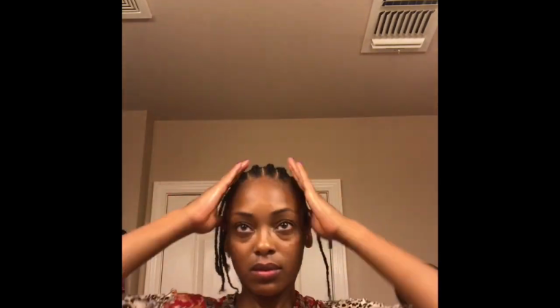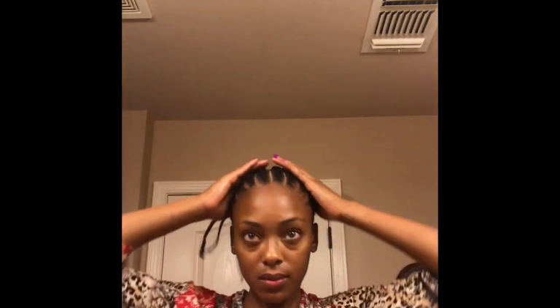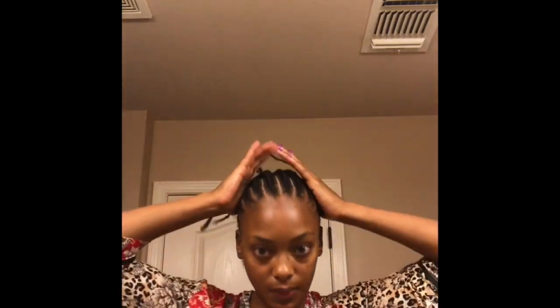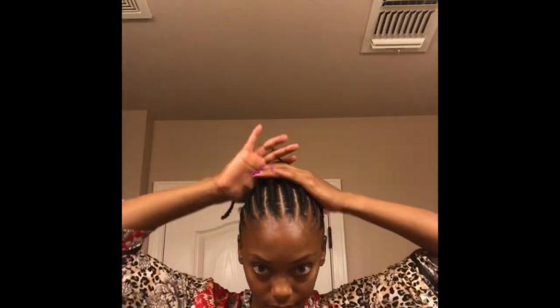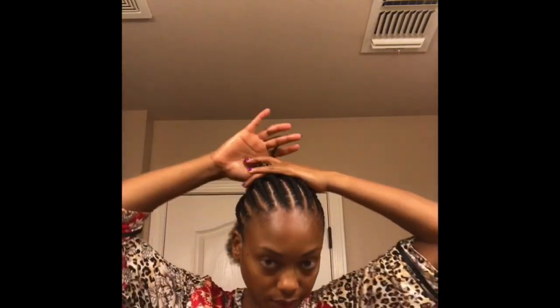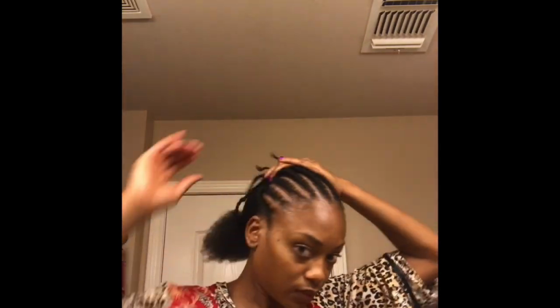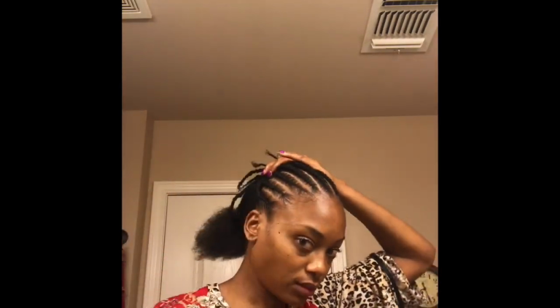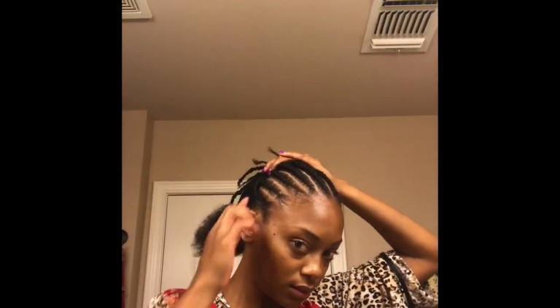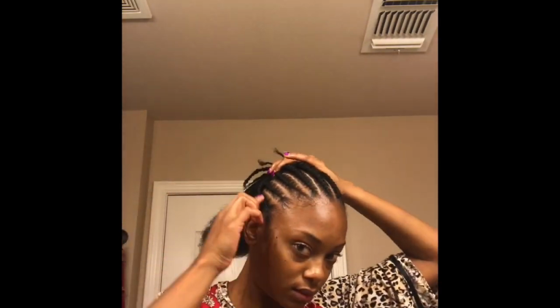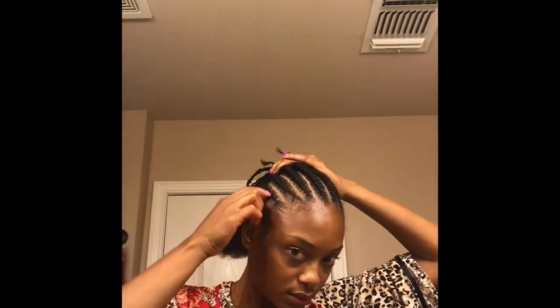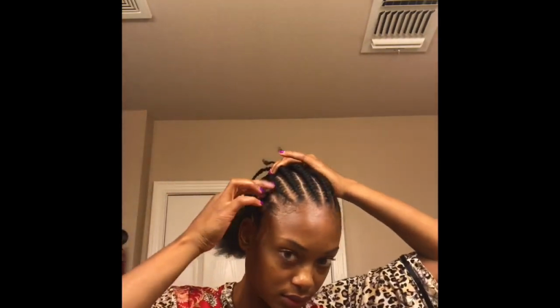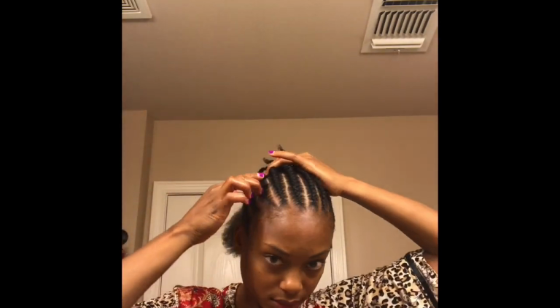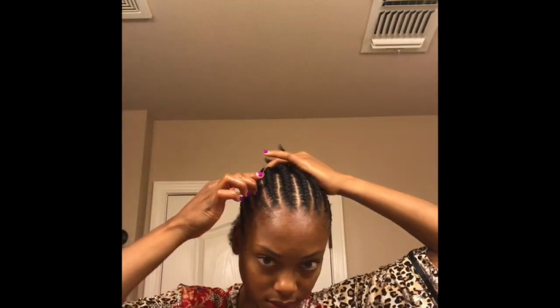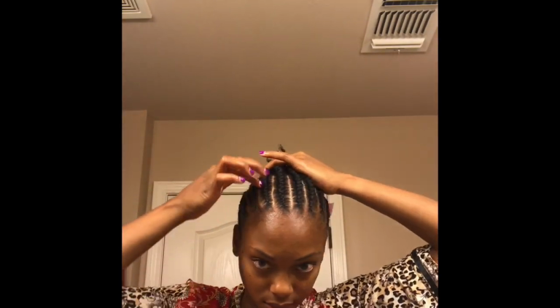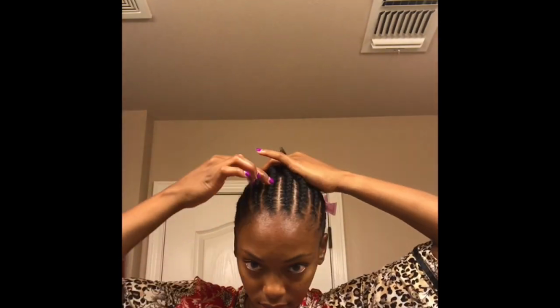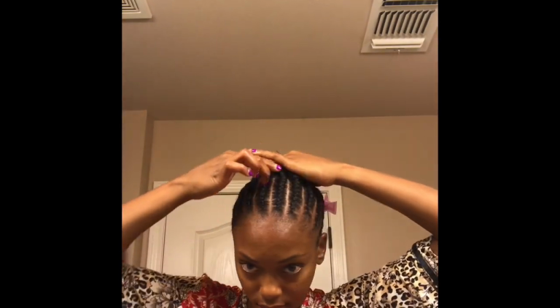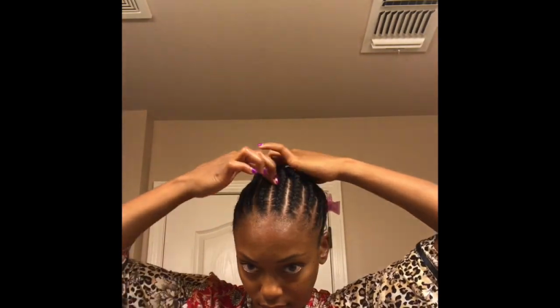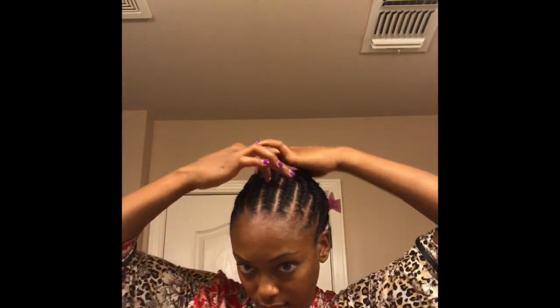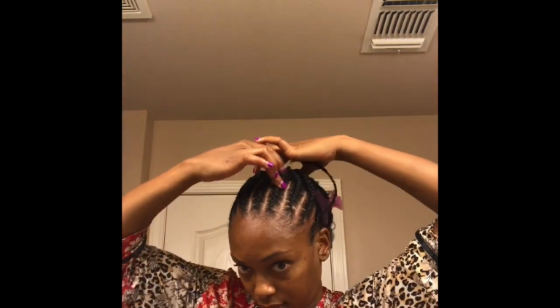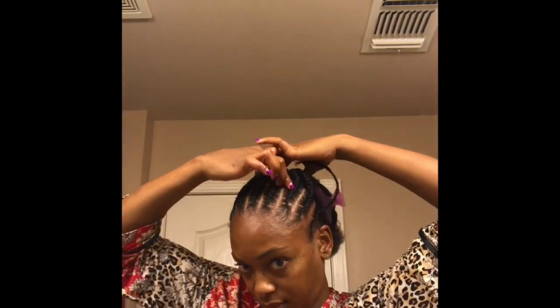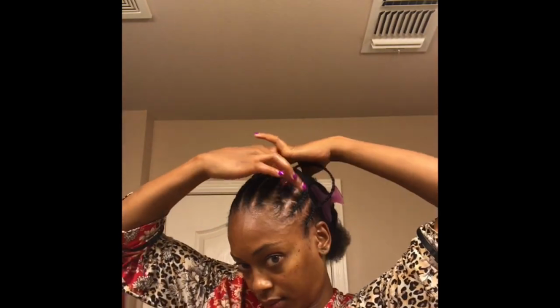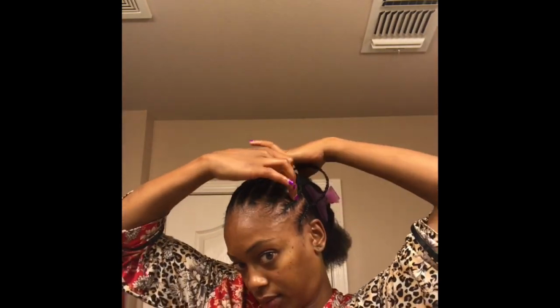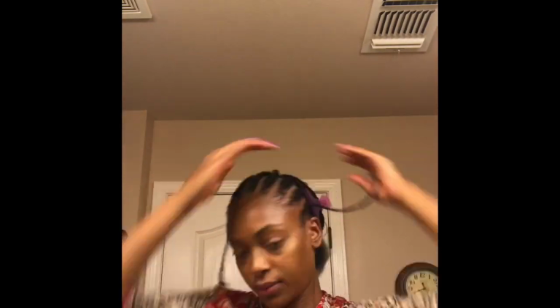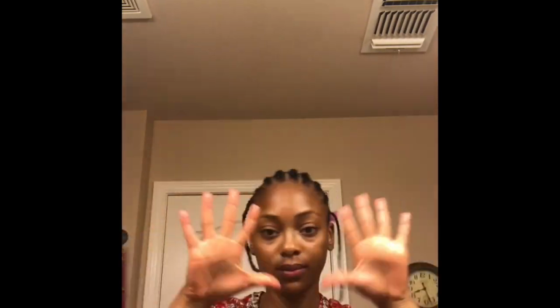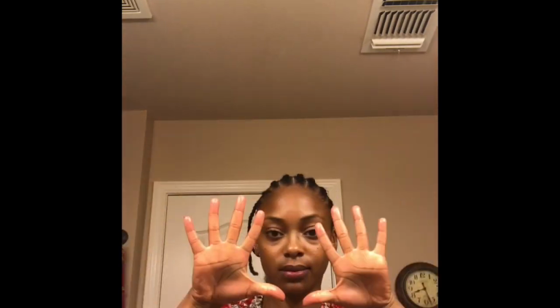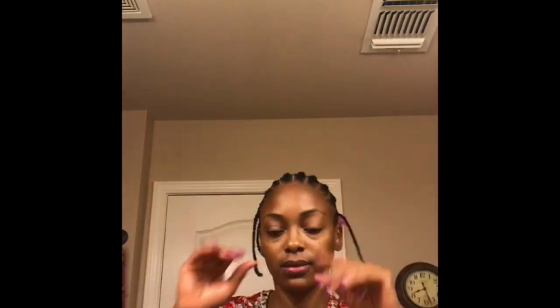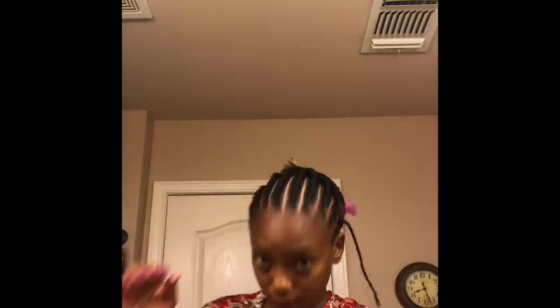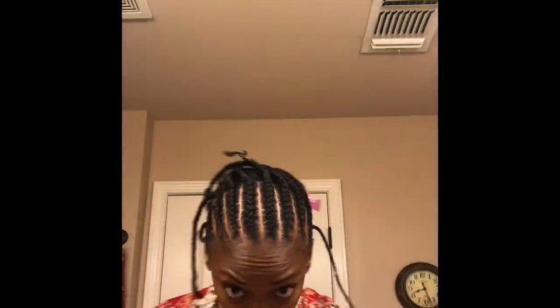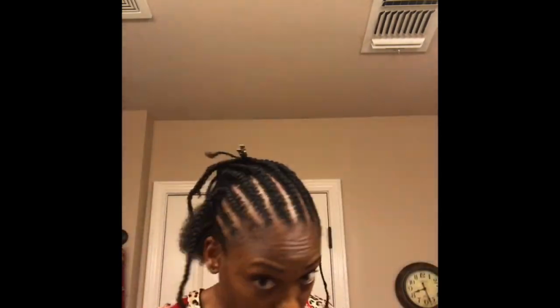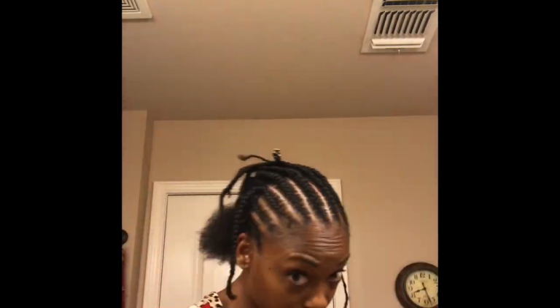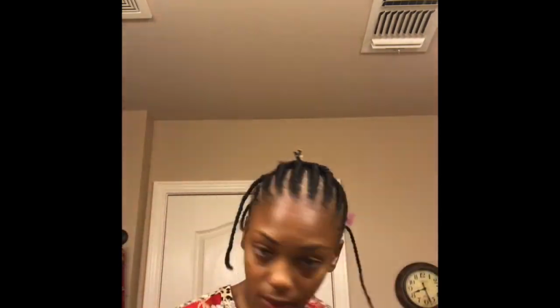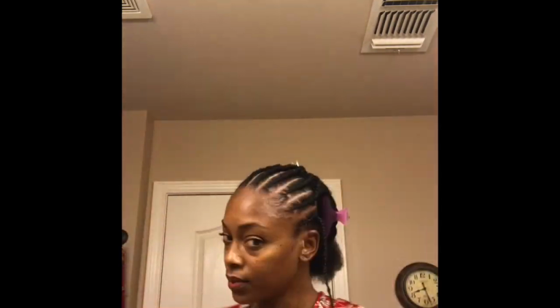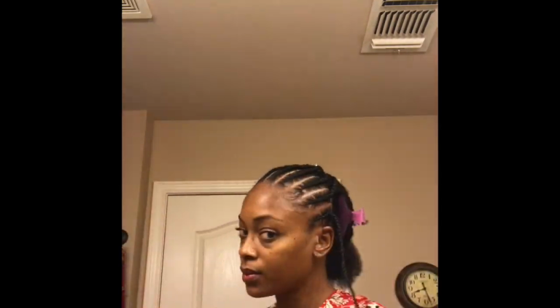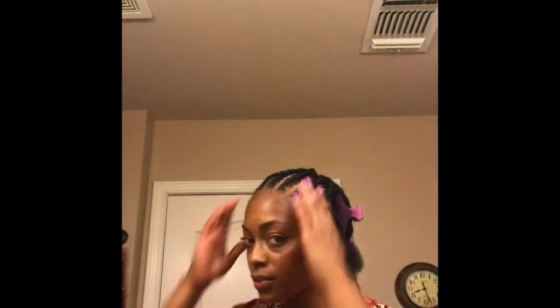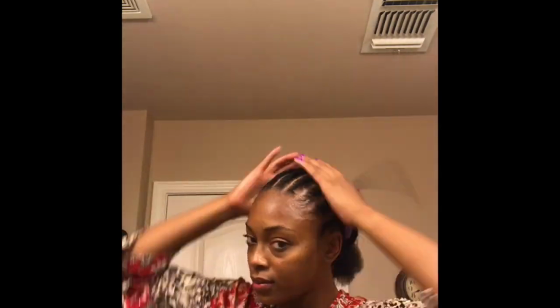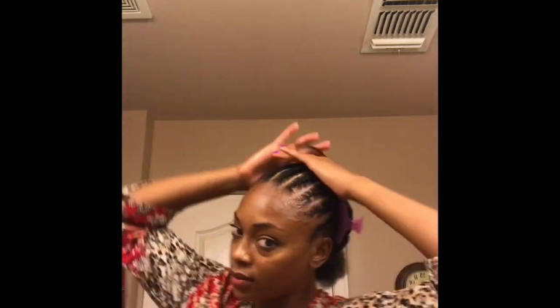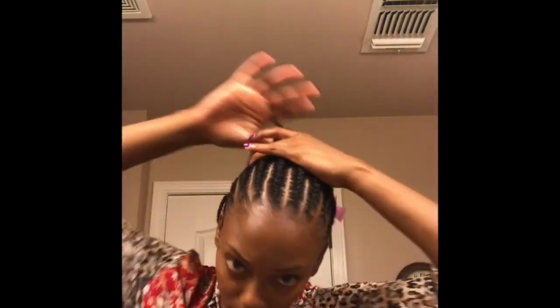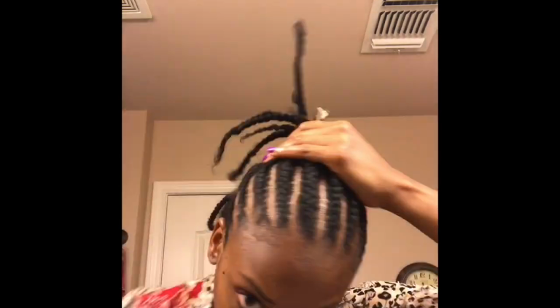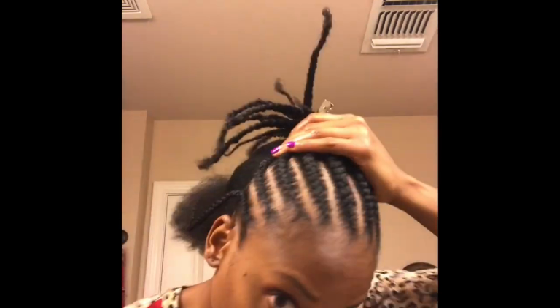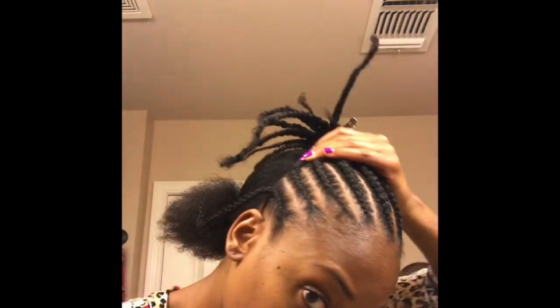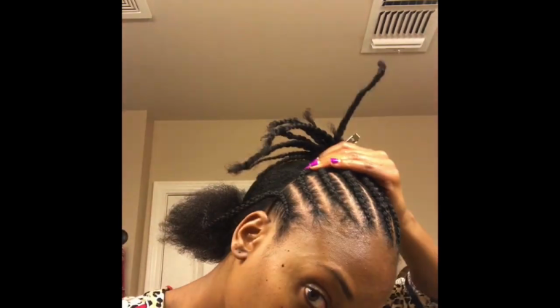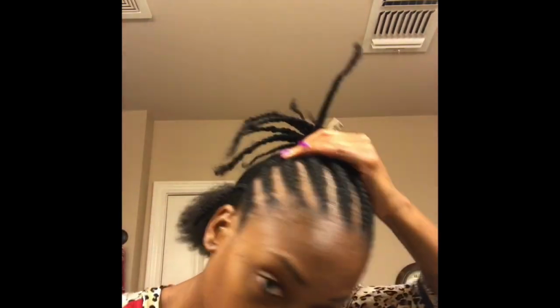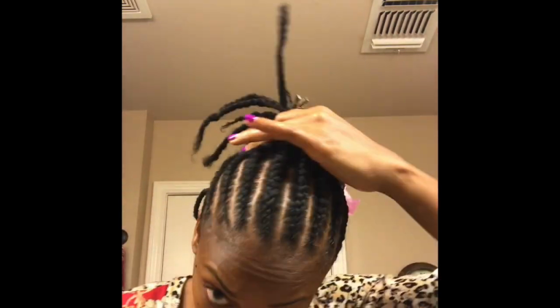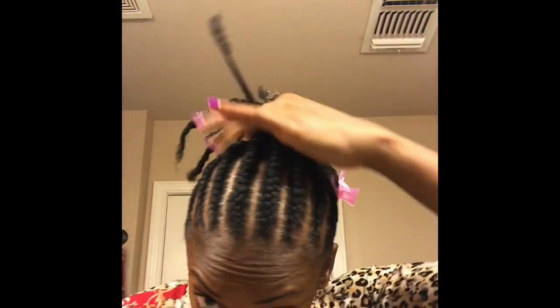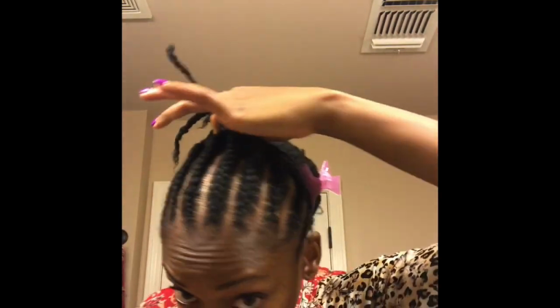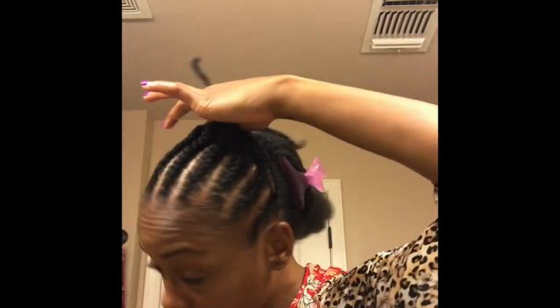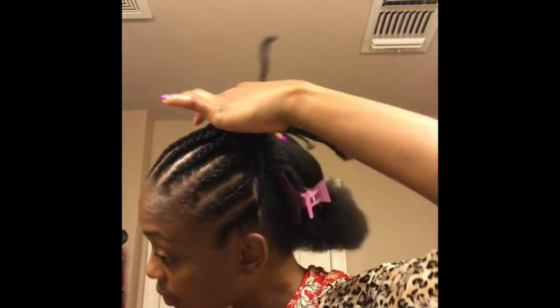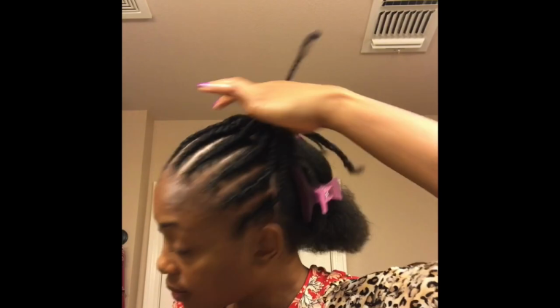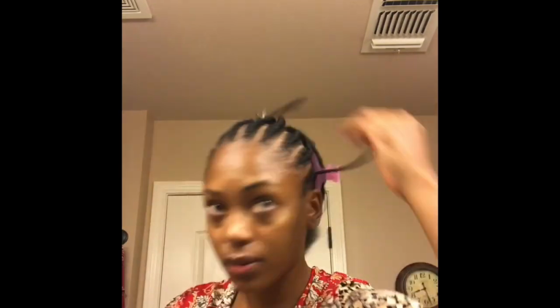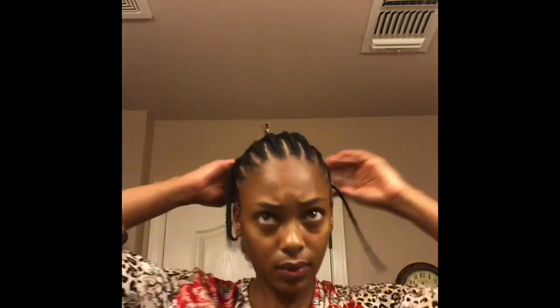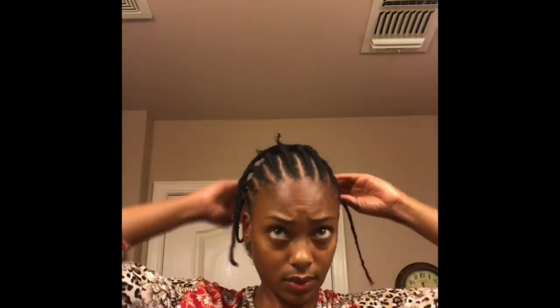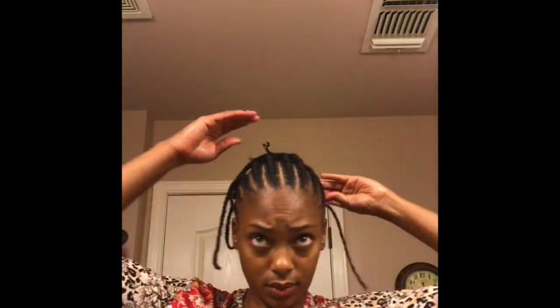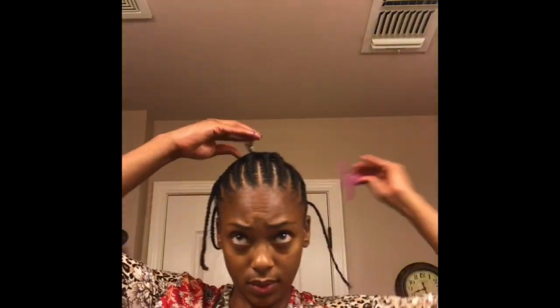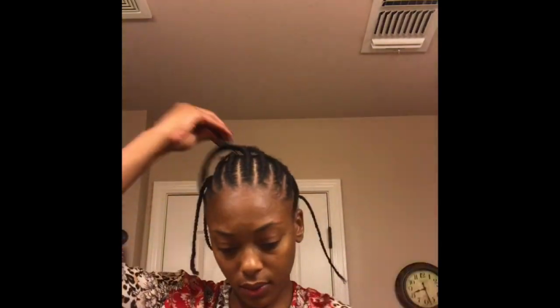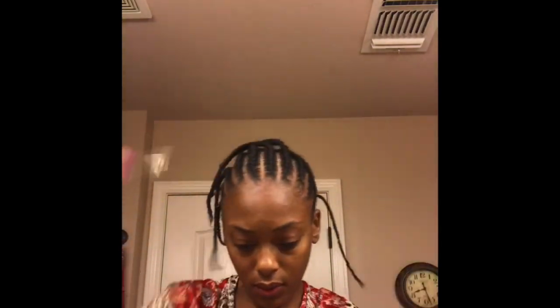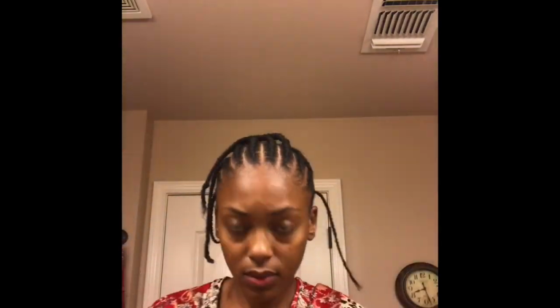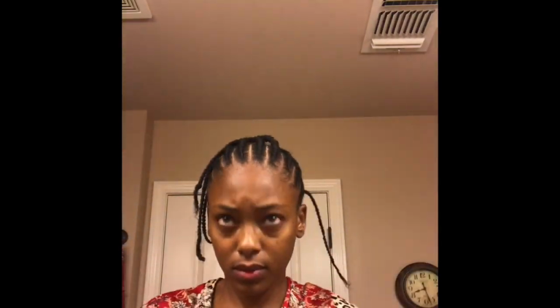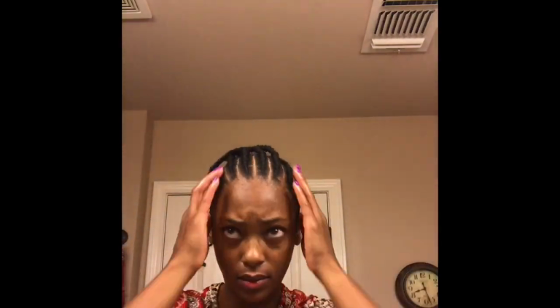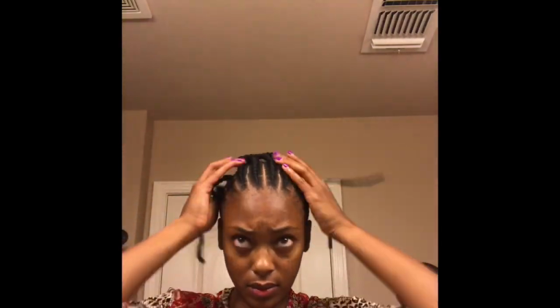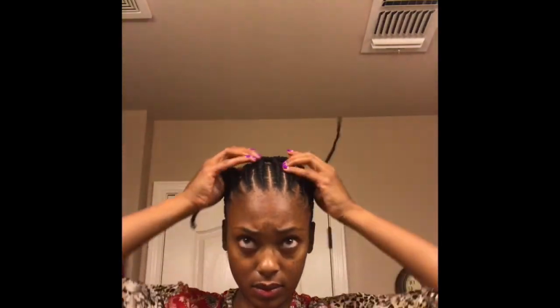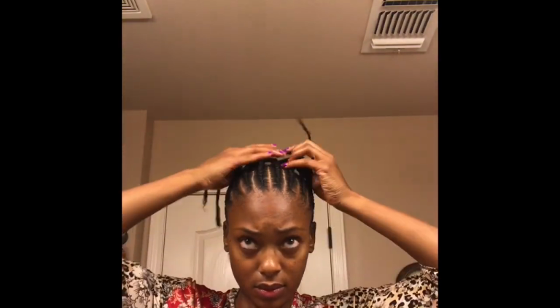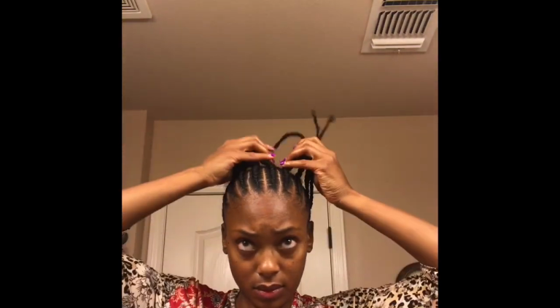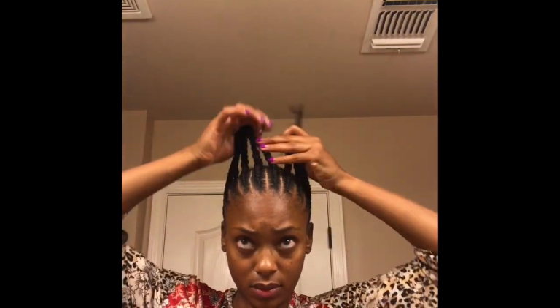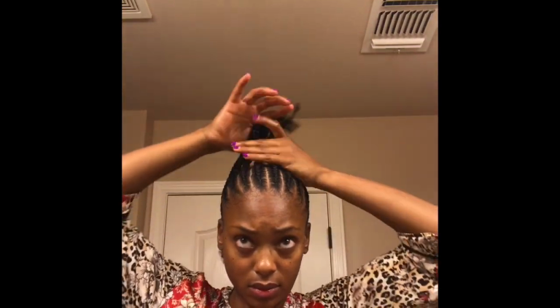Now that I'm done braiding my hair with the rubber band, I'm going to pull all of those braids up and put them into a ponytail.